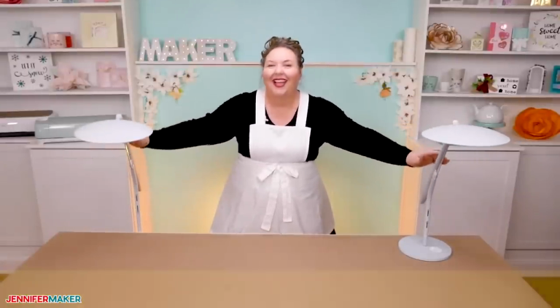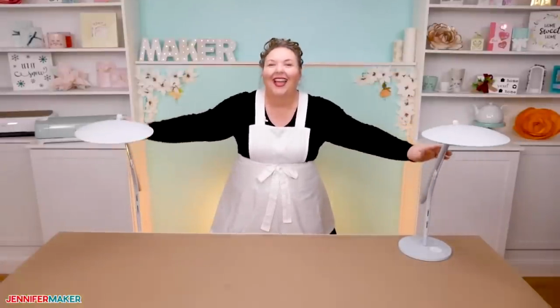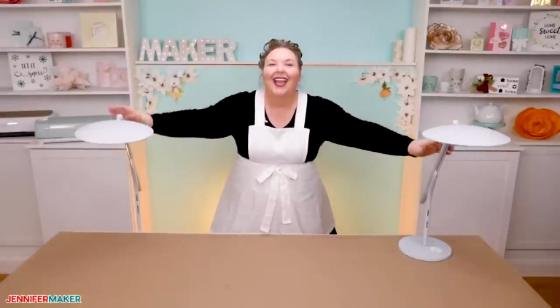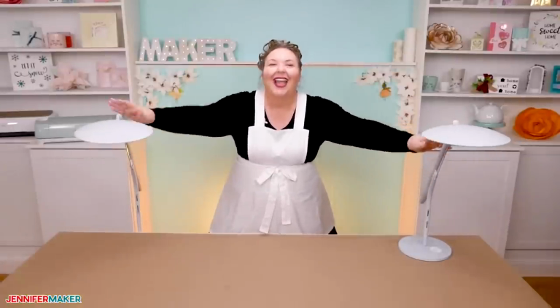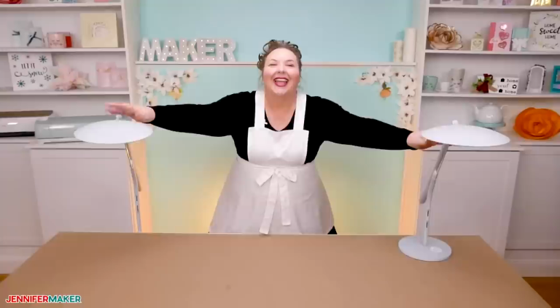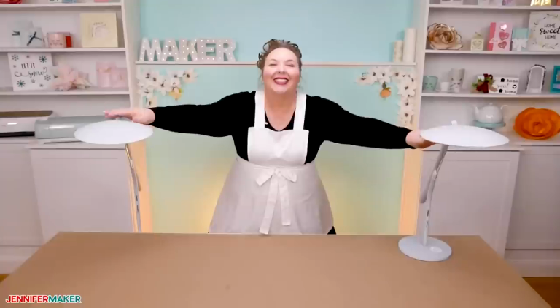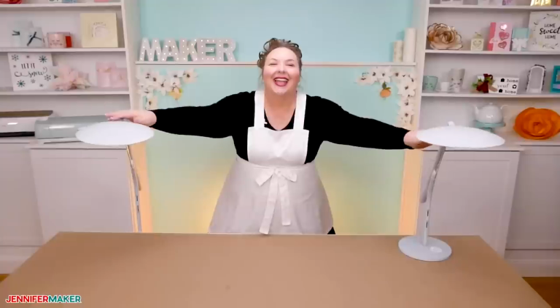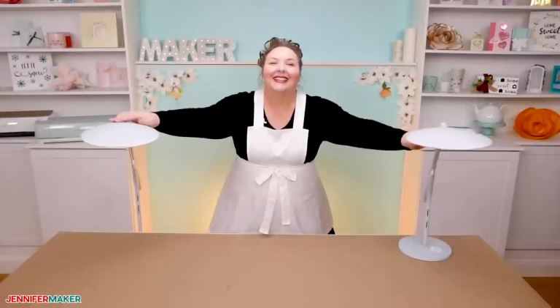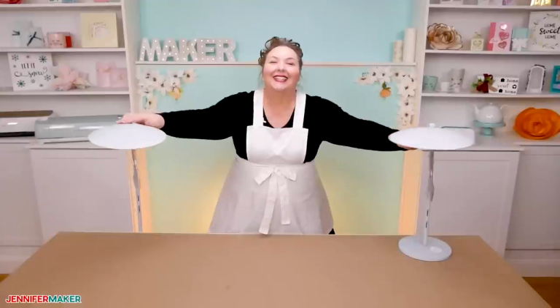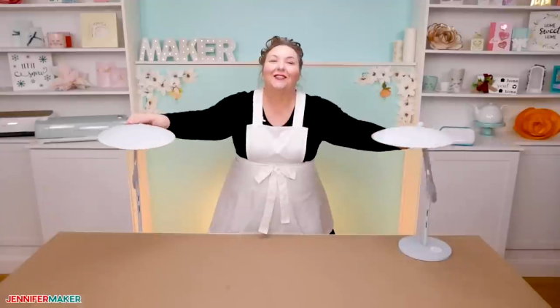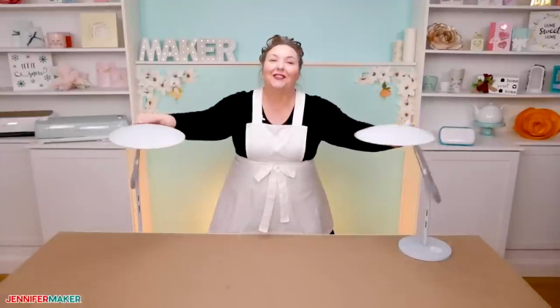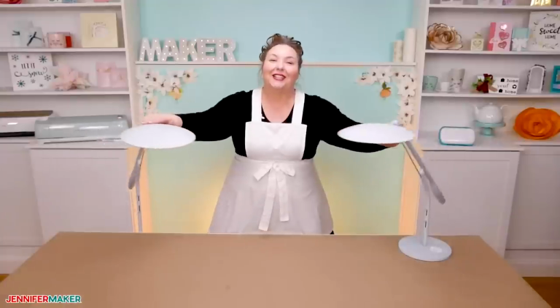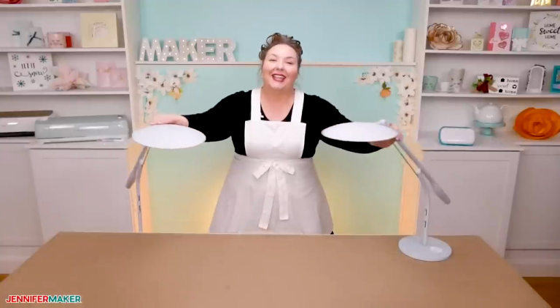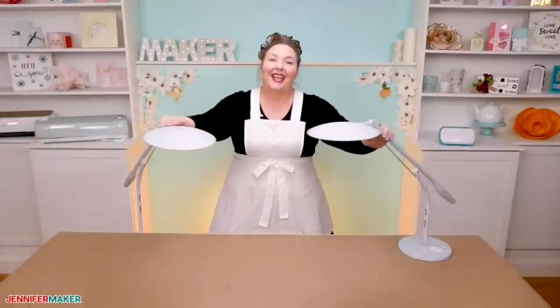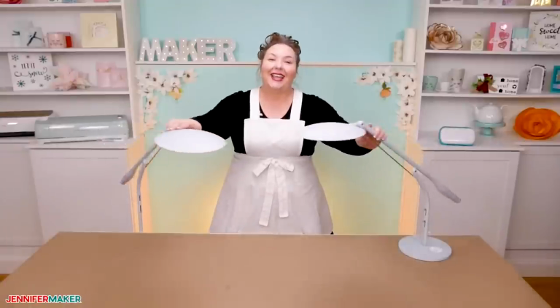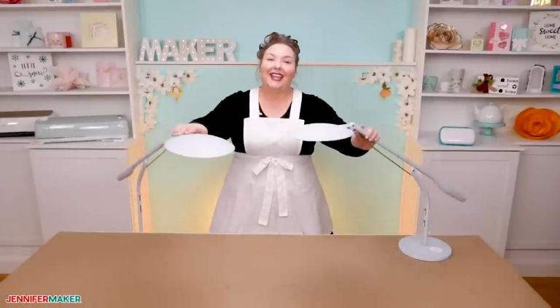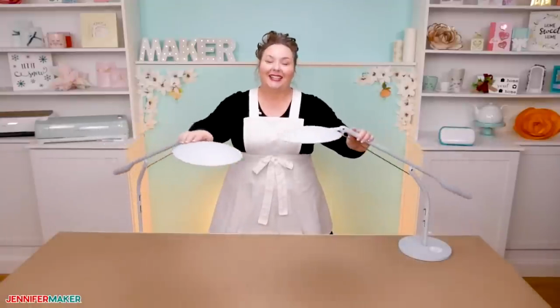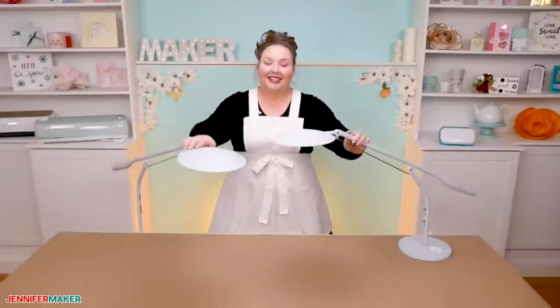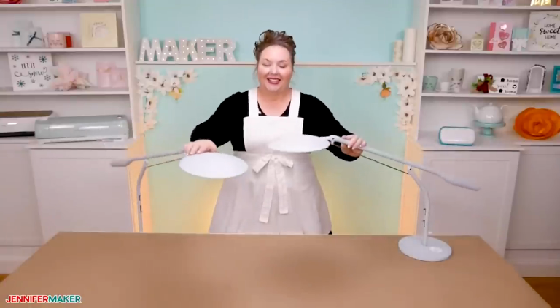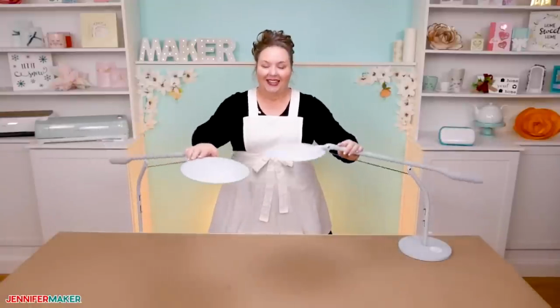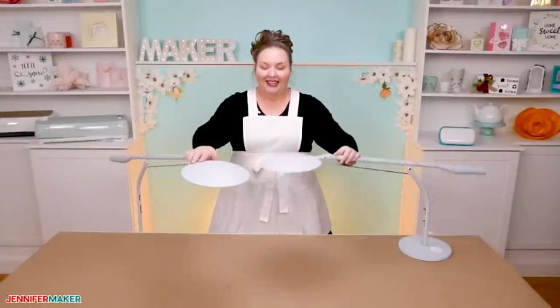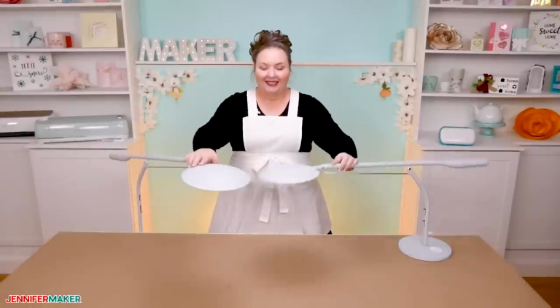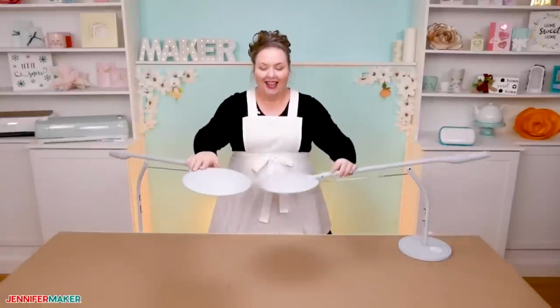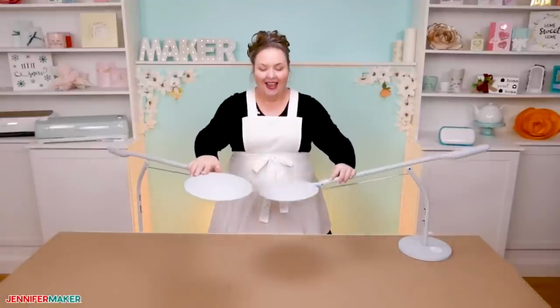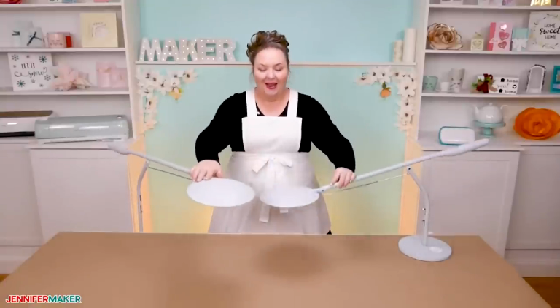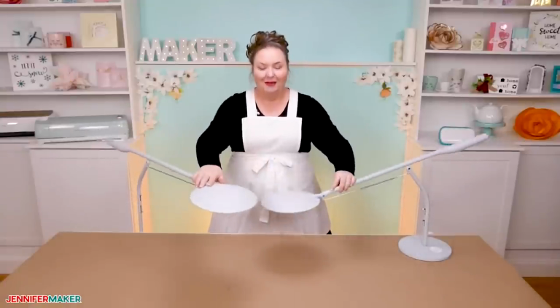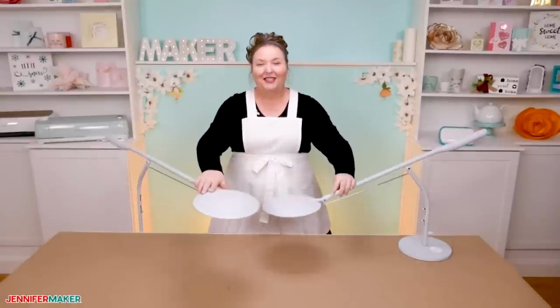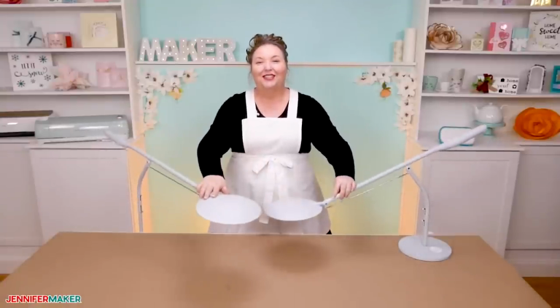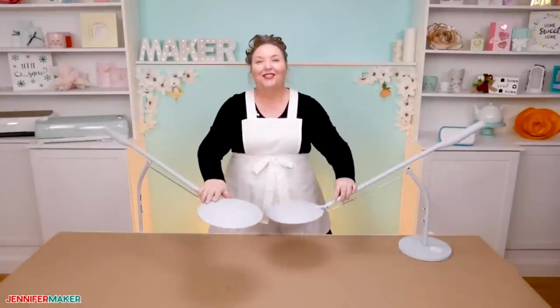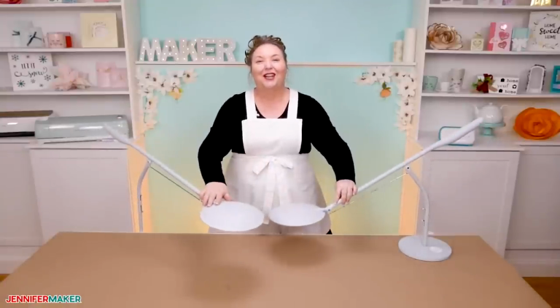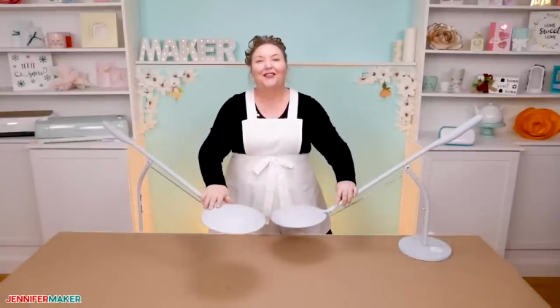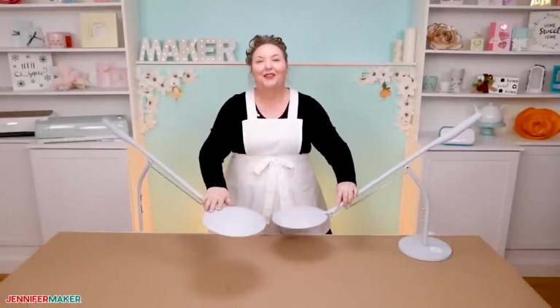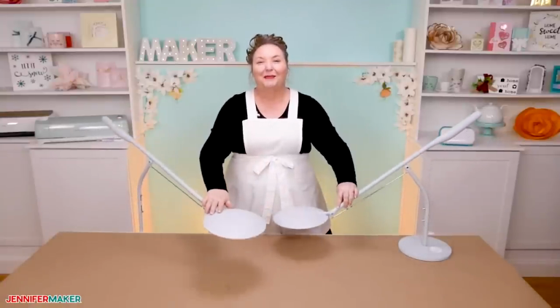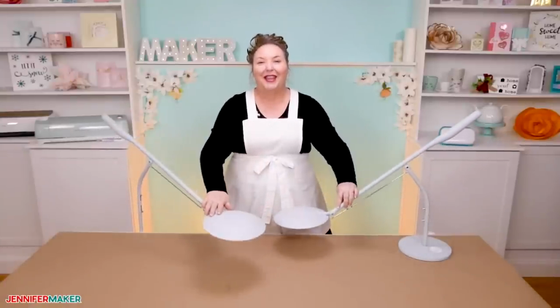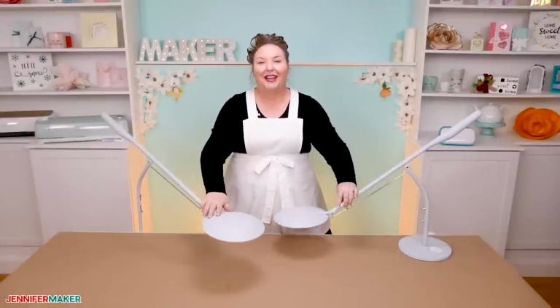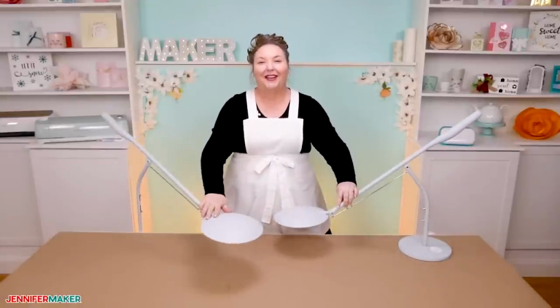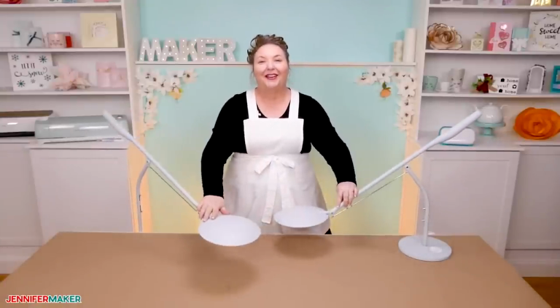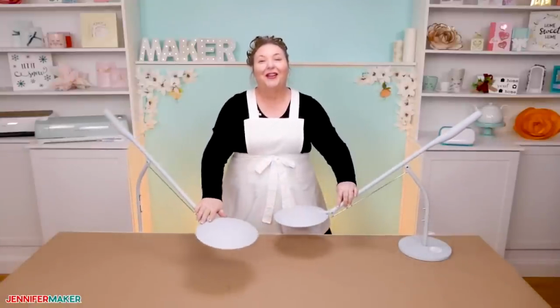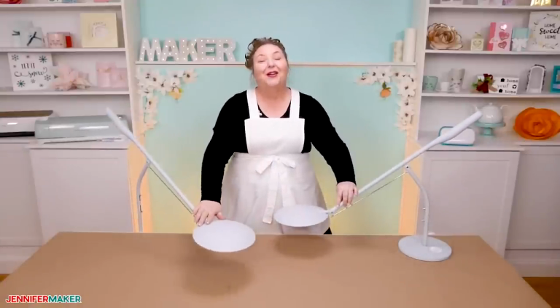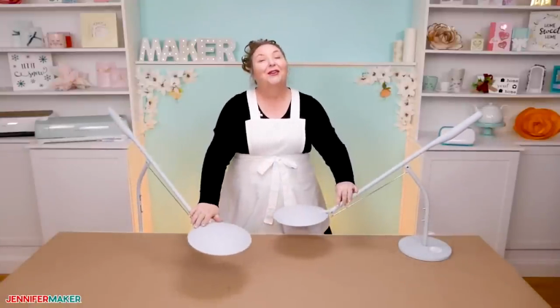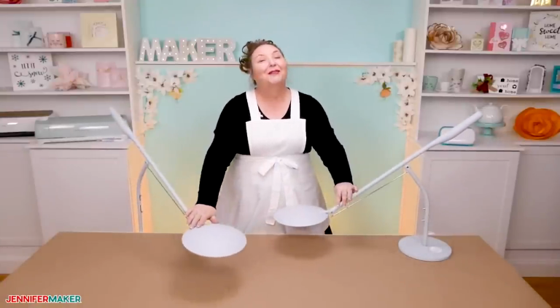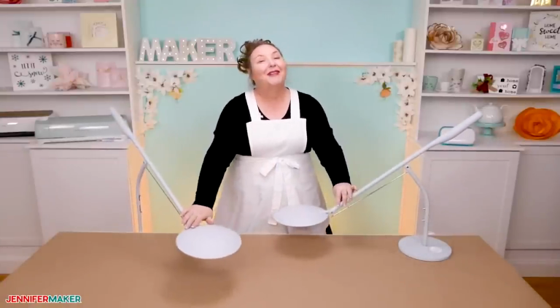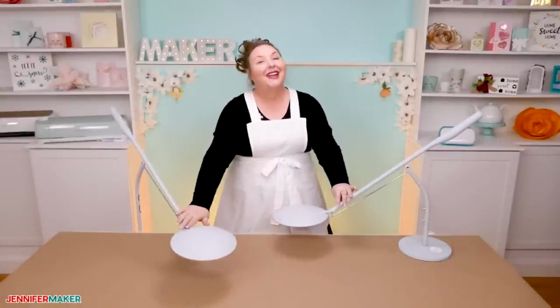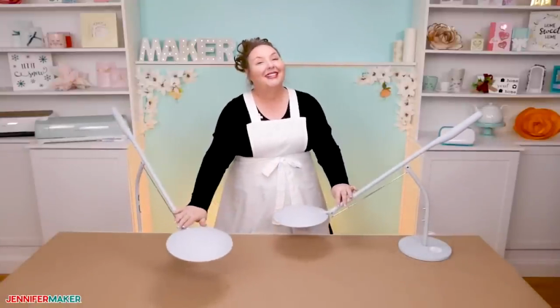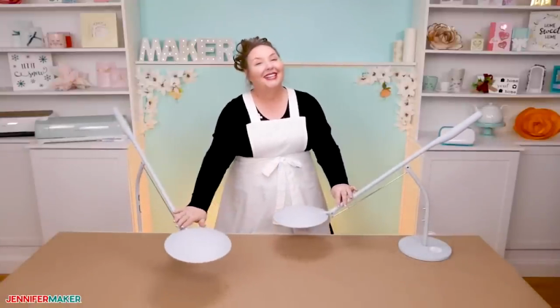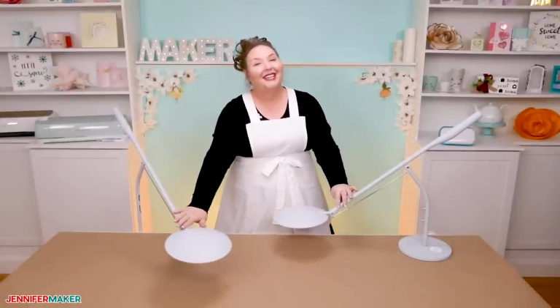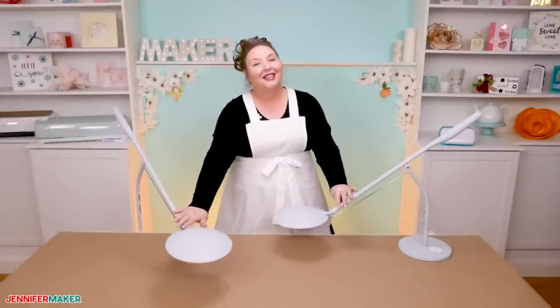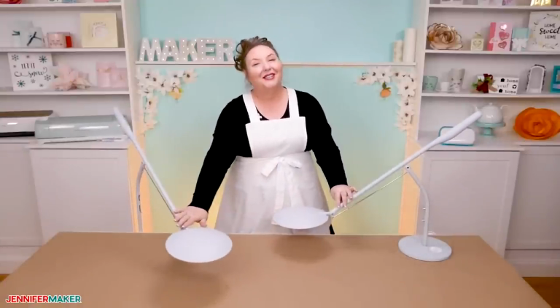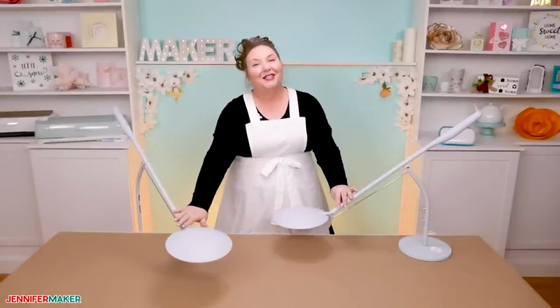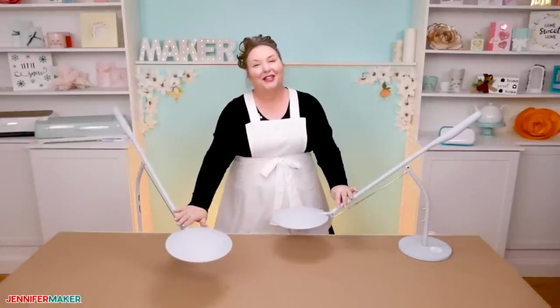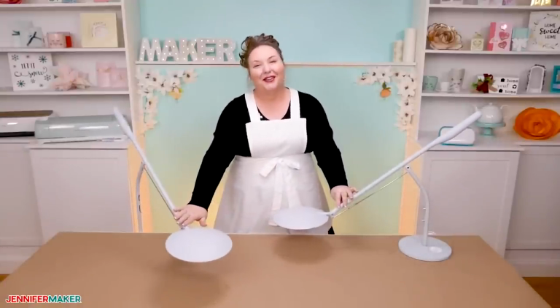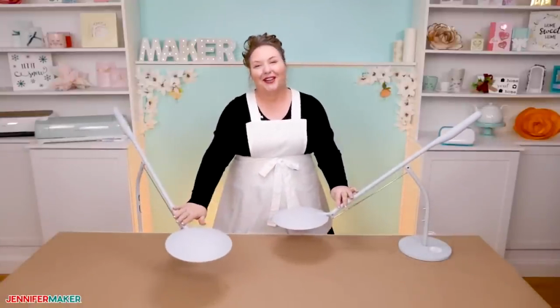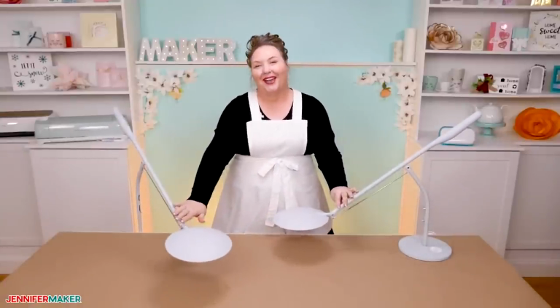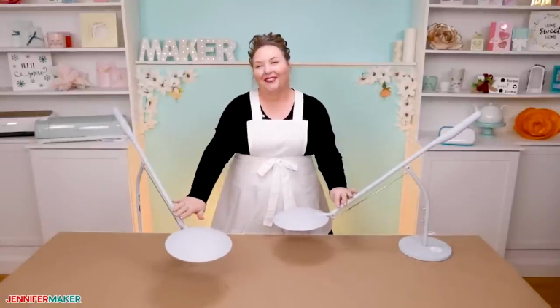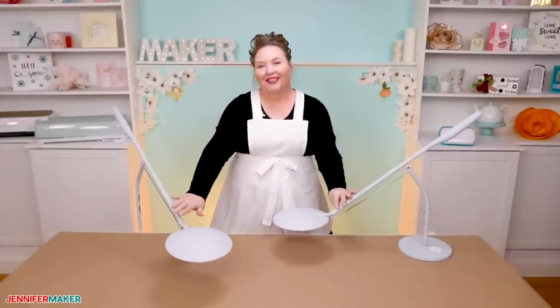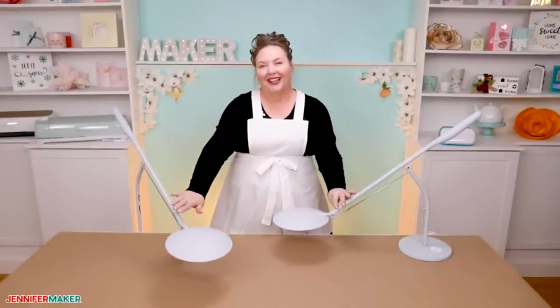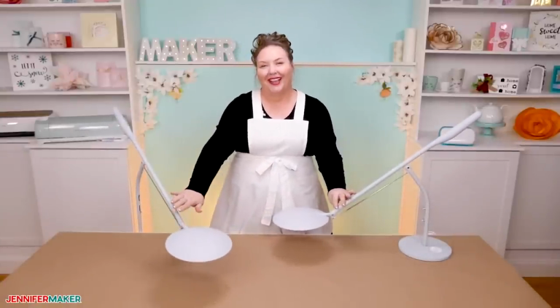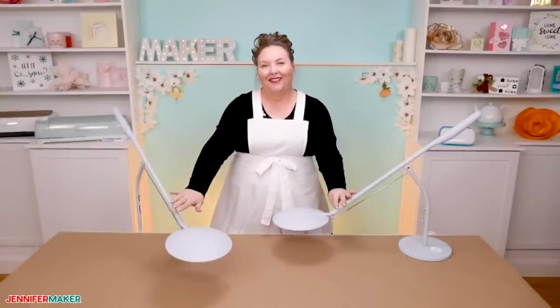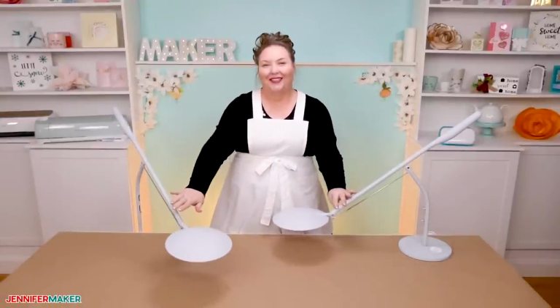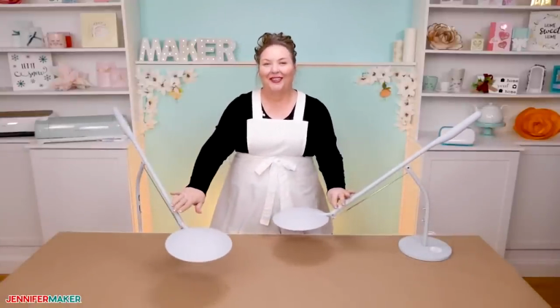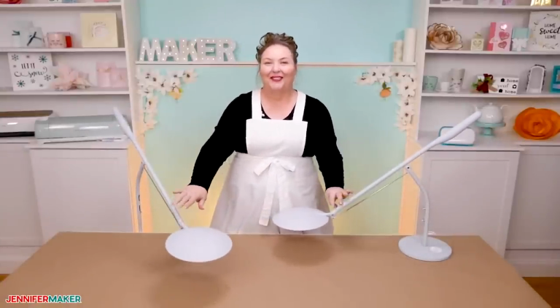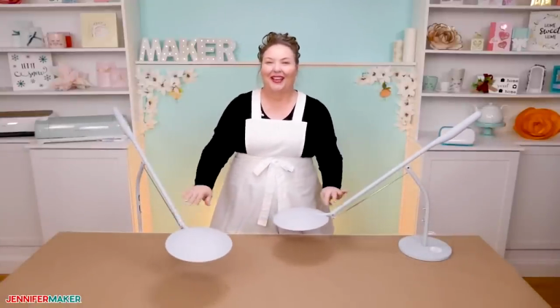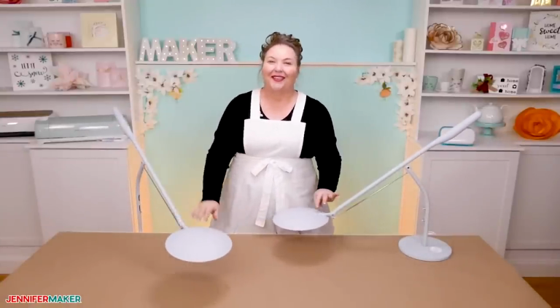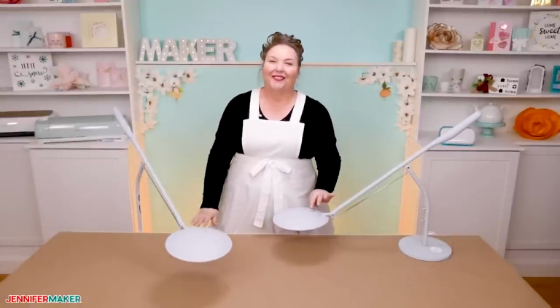And that's it for today. Until next time, this is Jennifer Maker reminding you to craft a life you love.